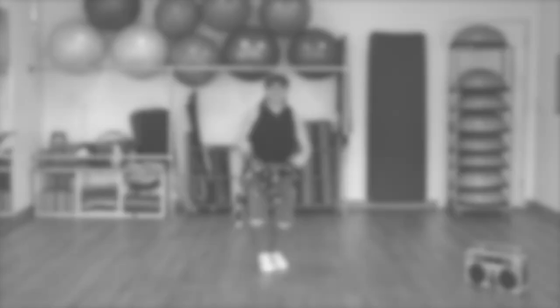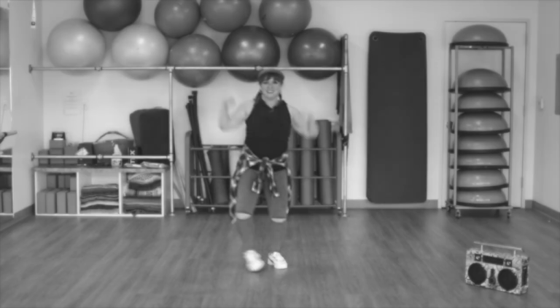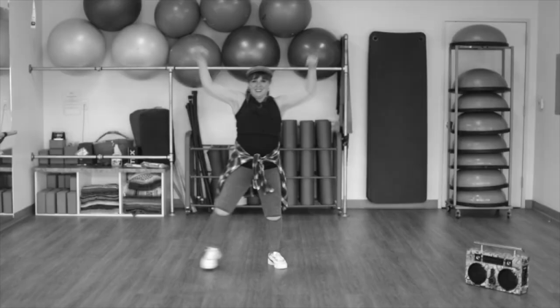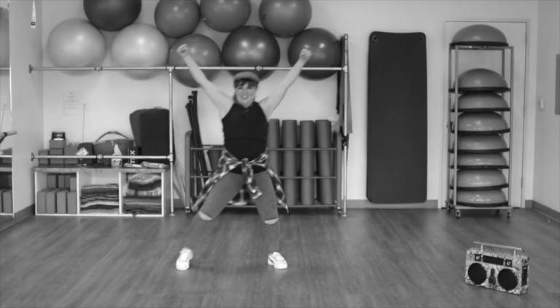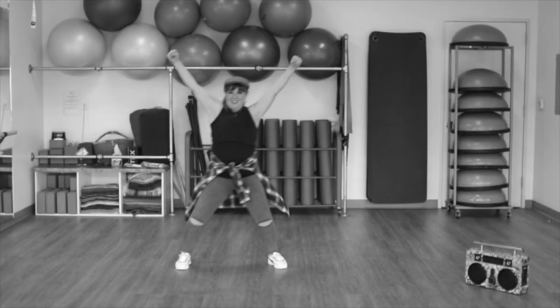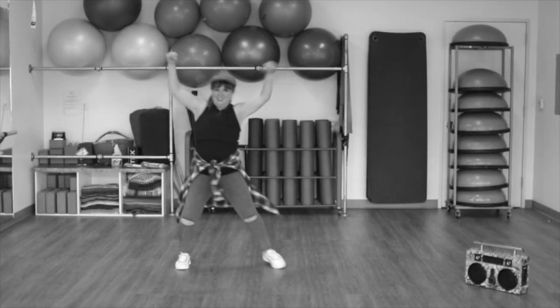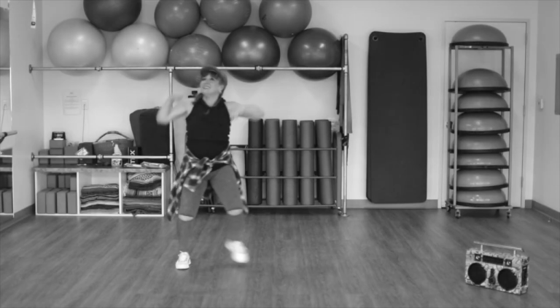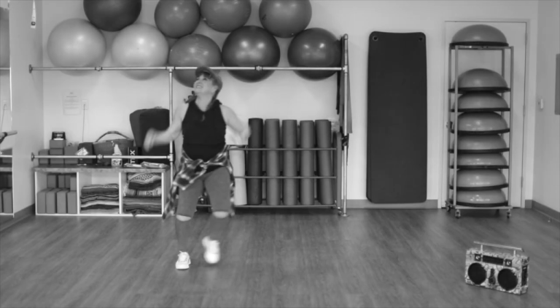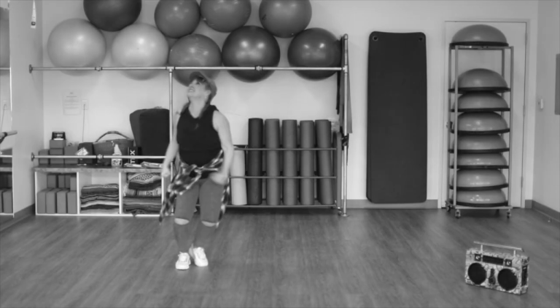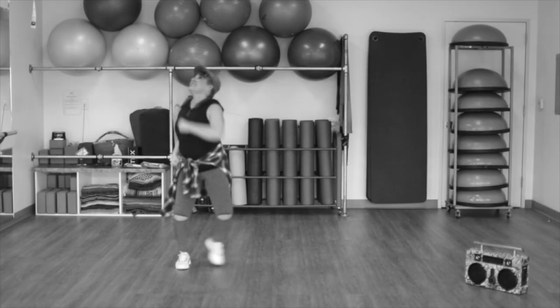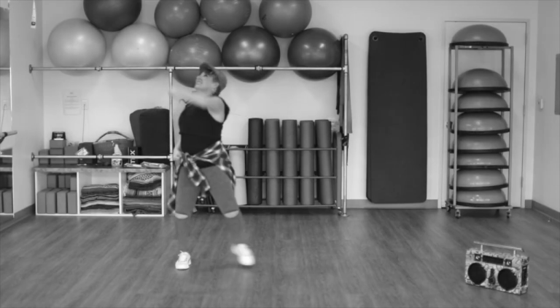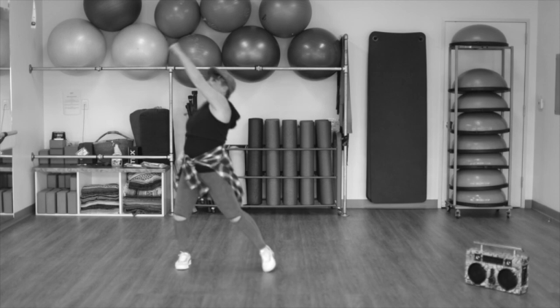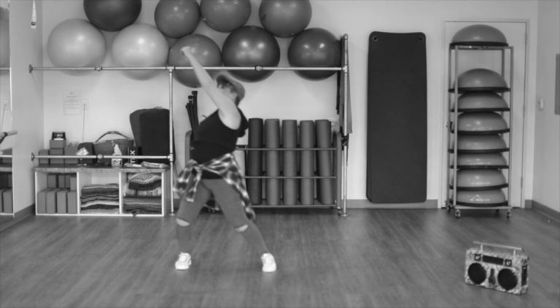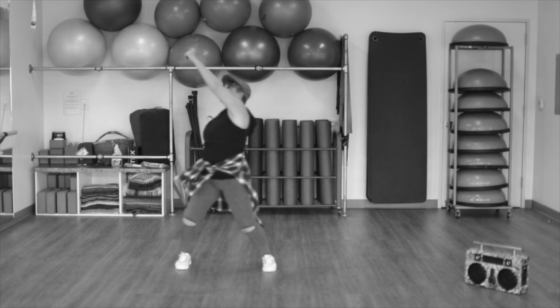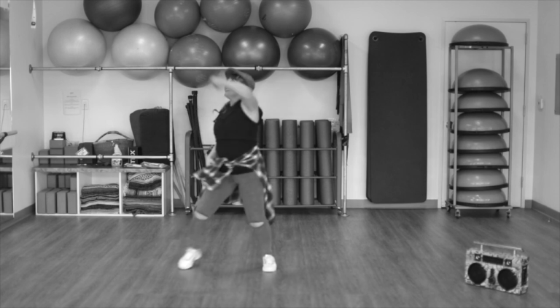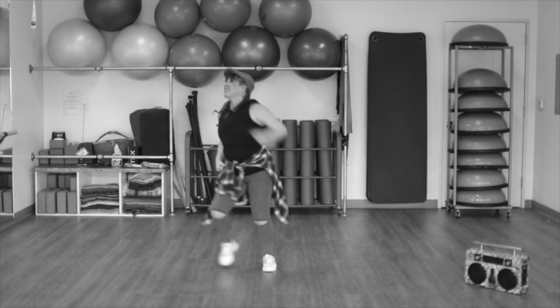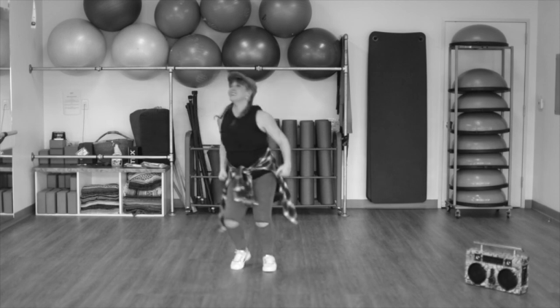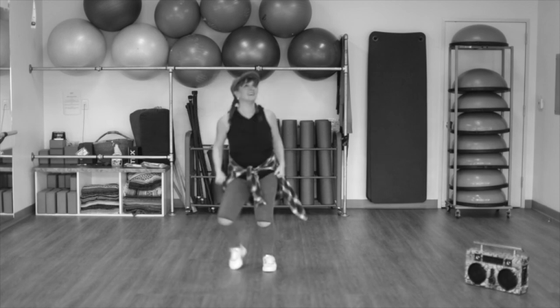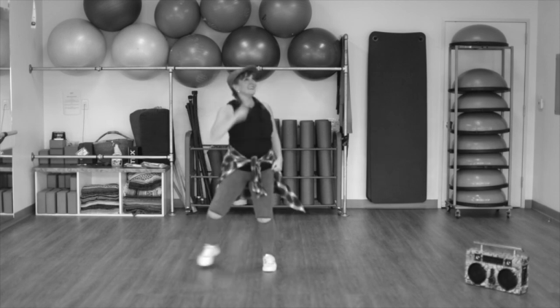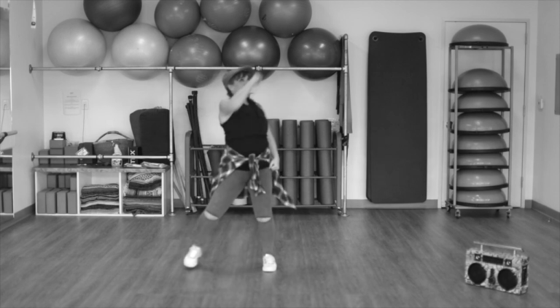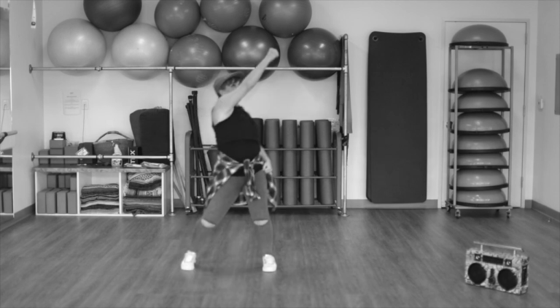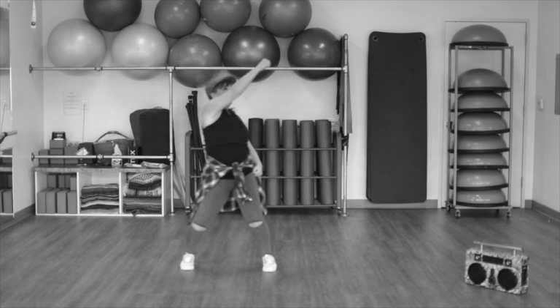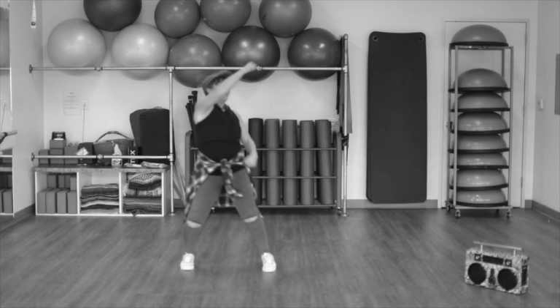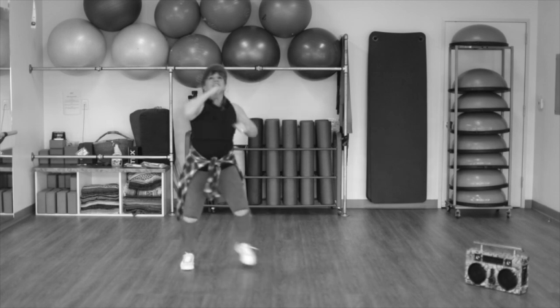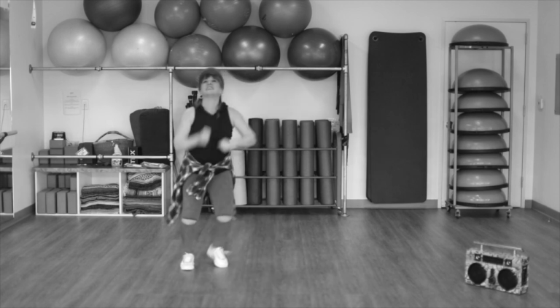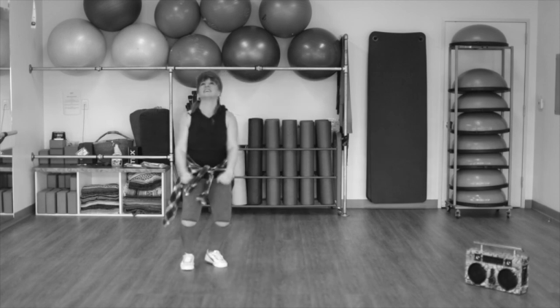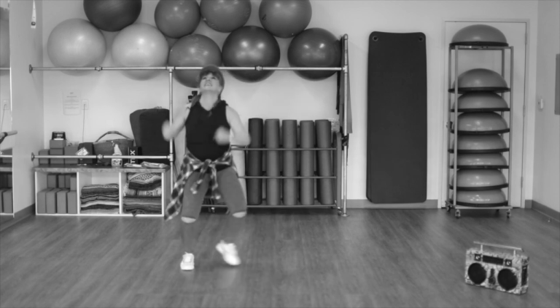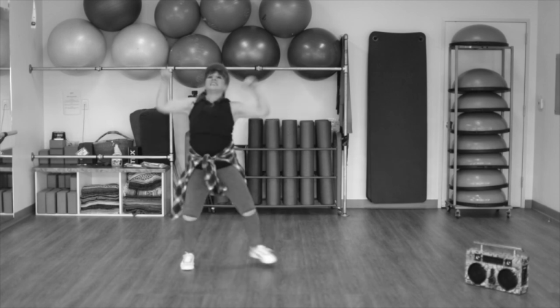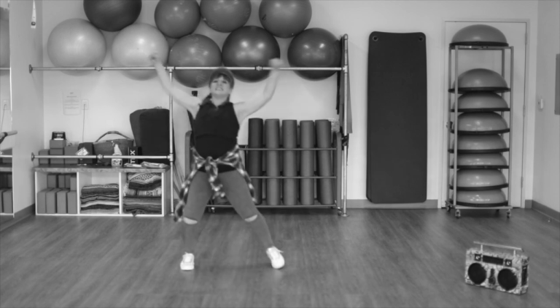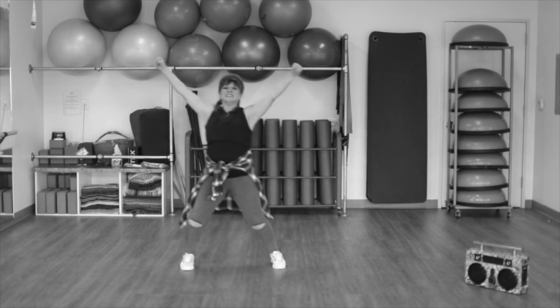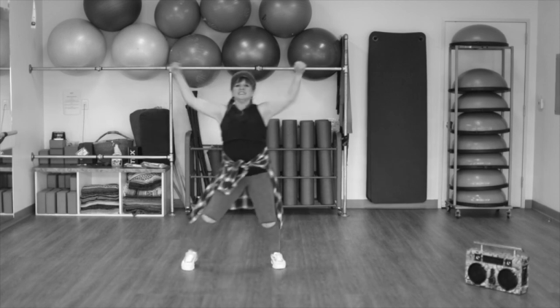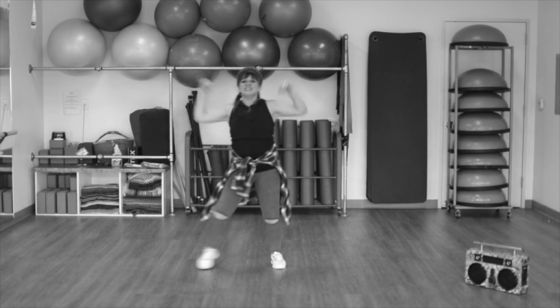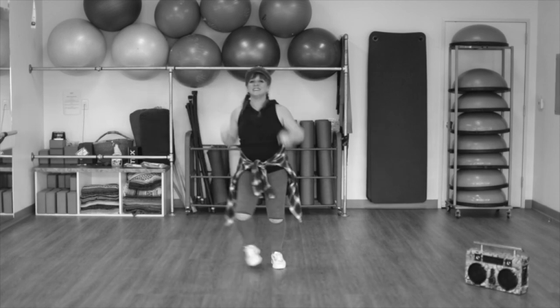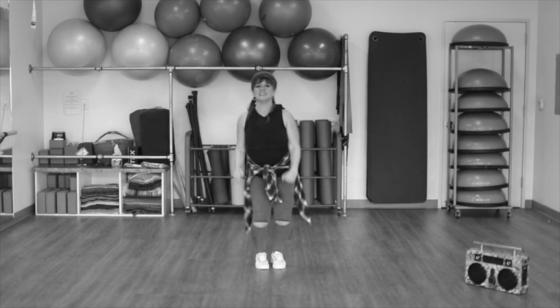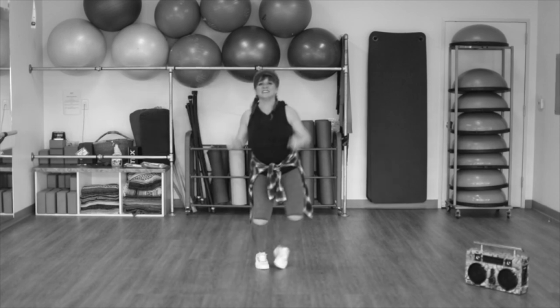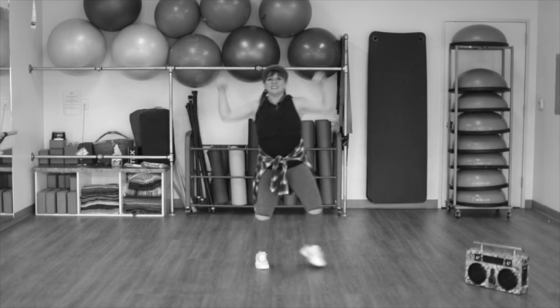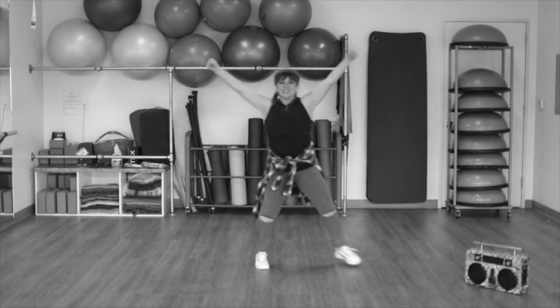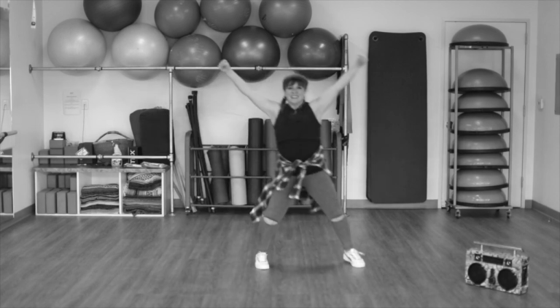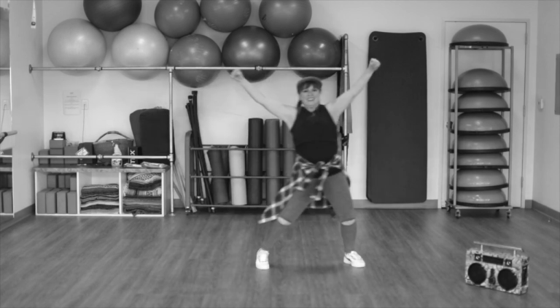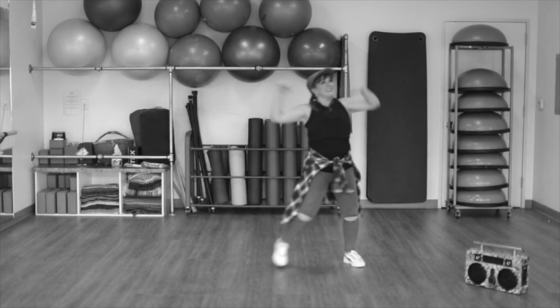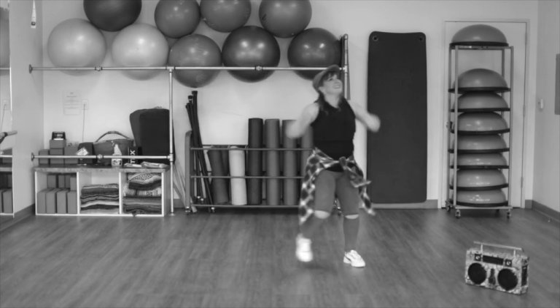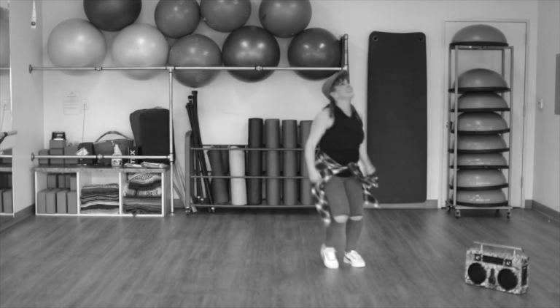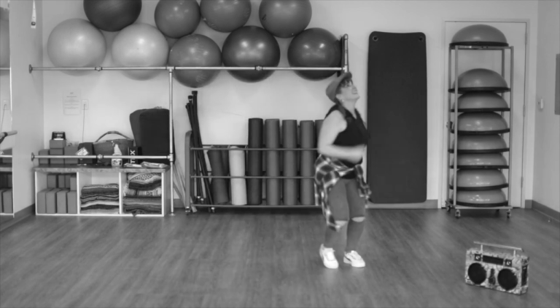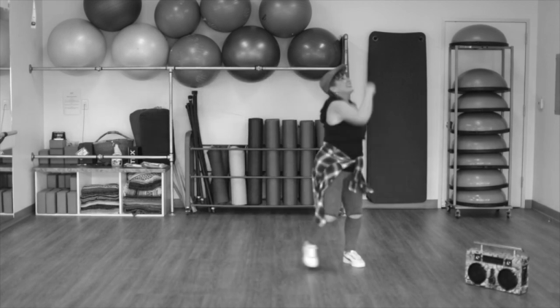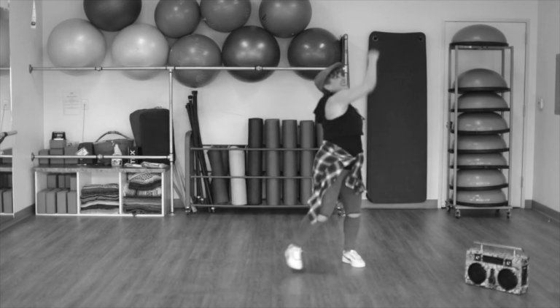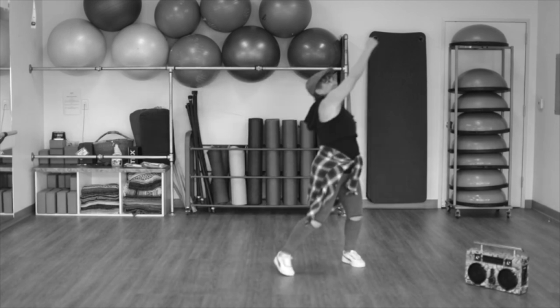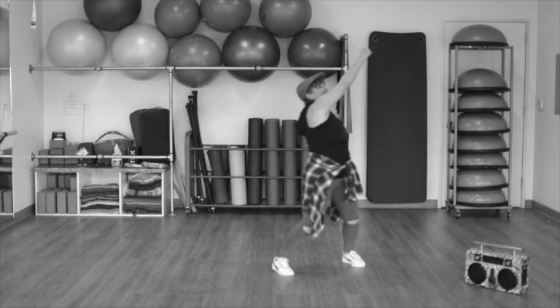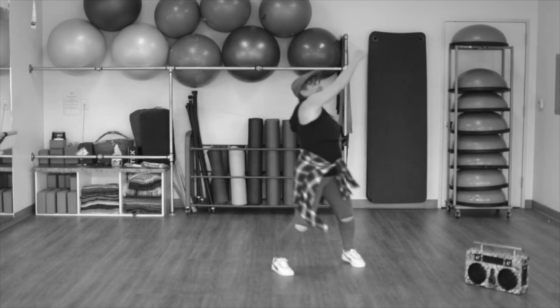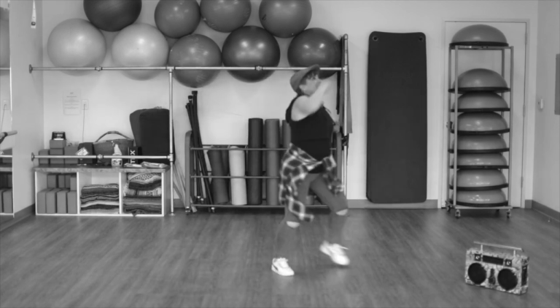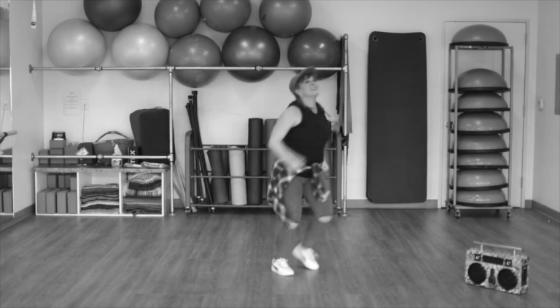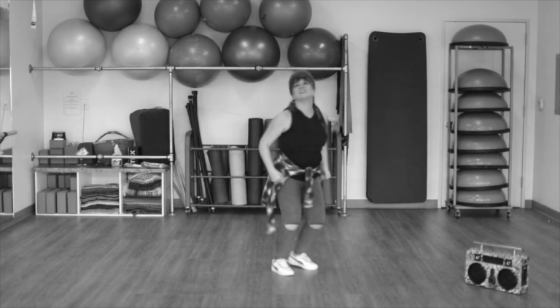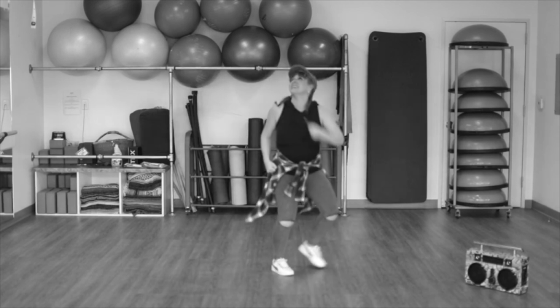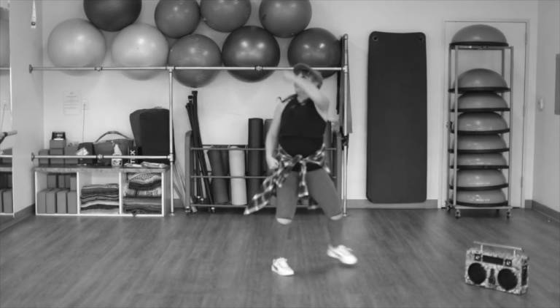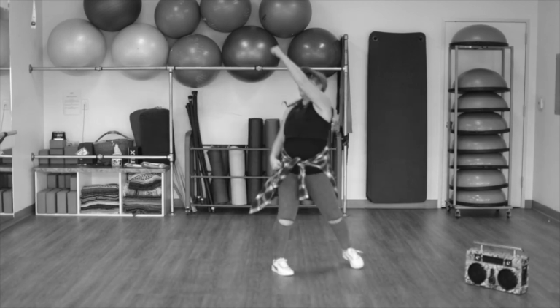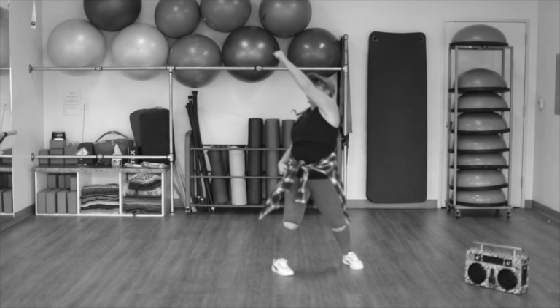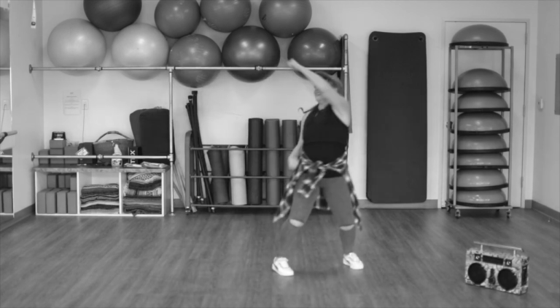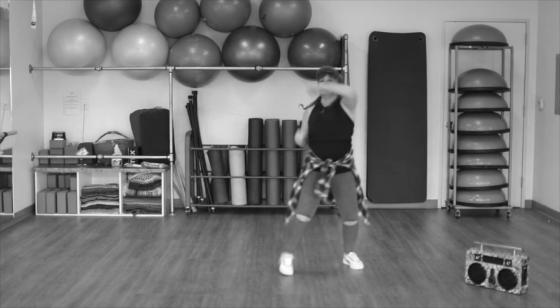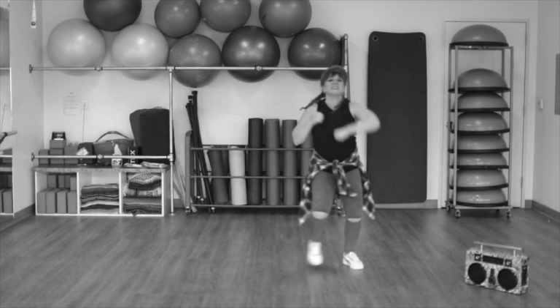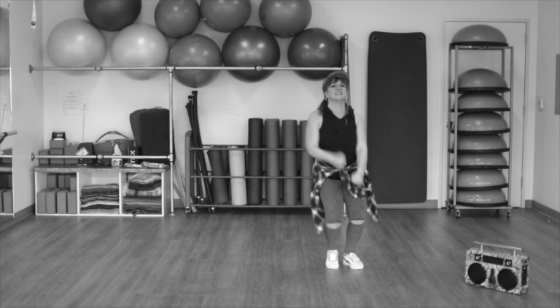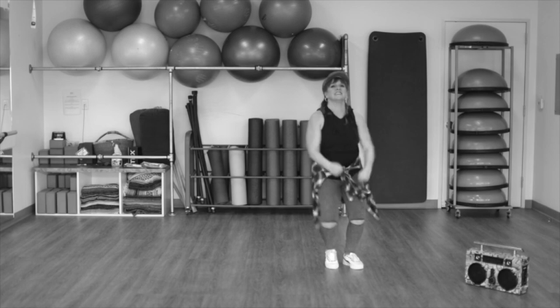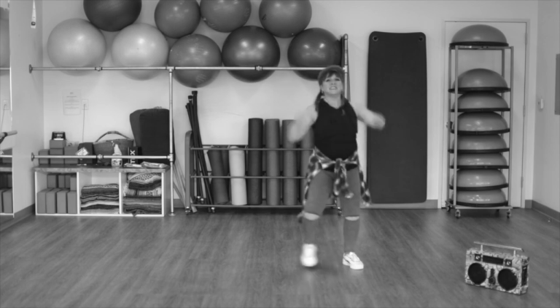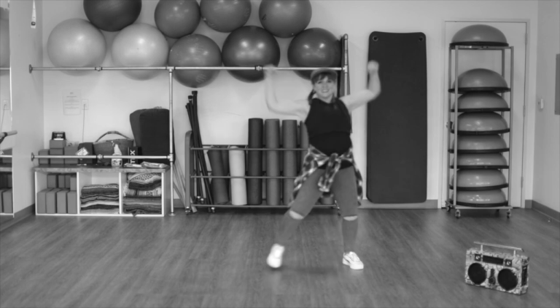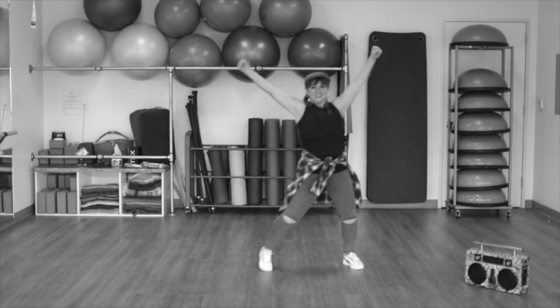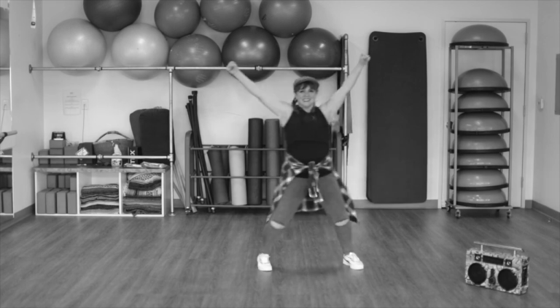Good. These are like V arms. Reach up nice and high. And single, single. One more time.